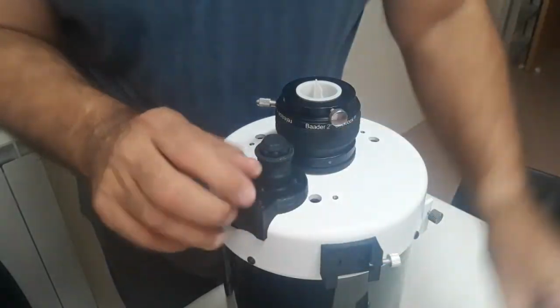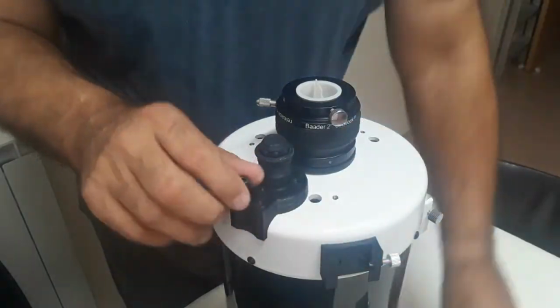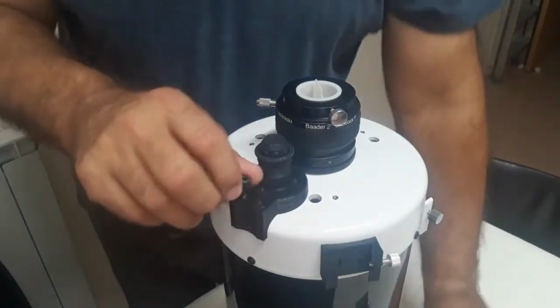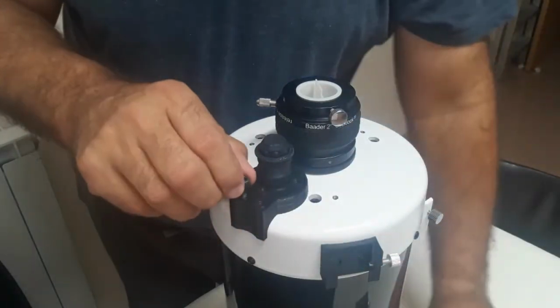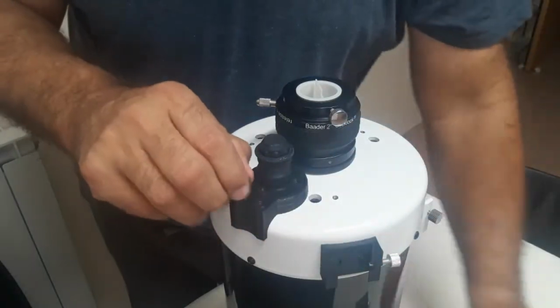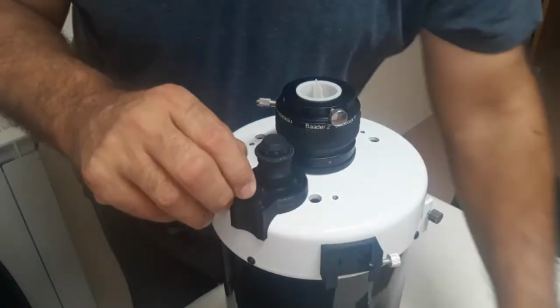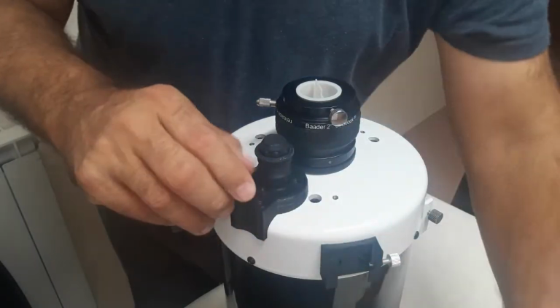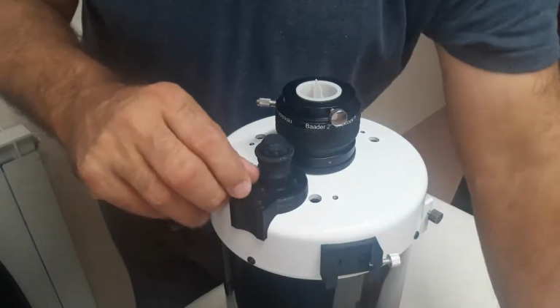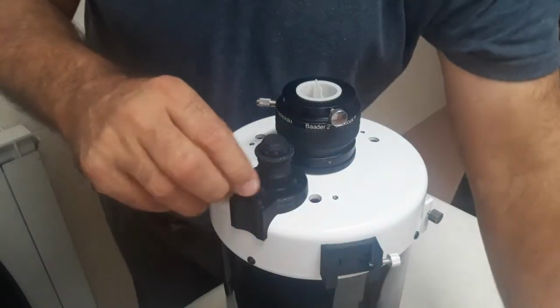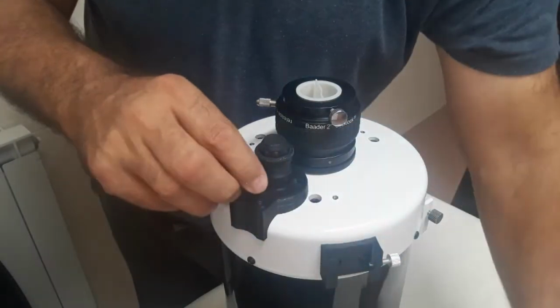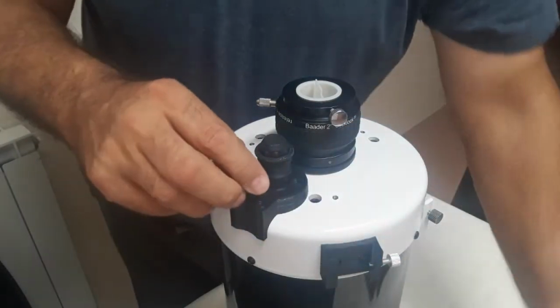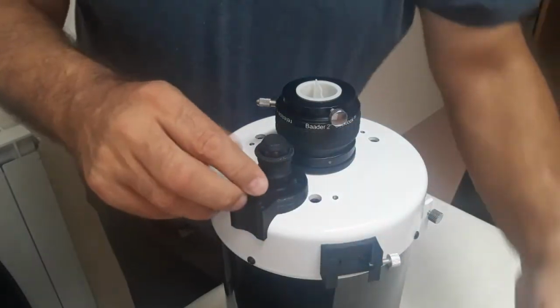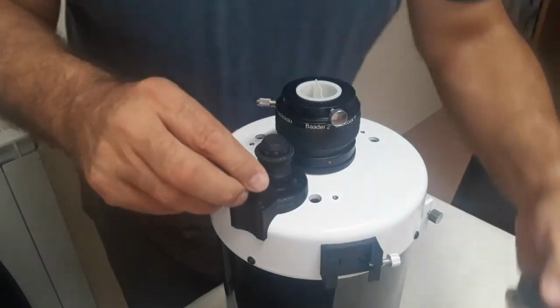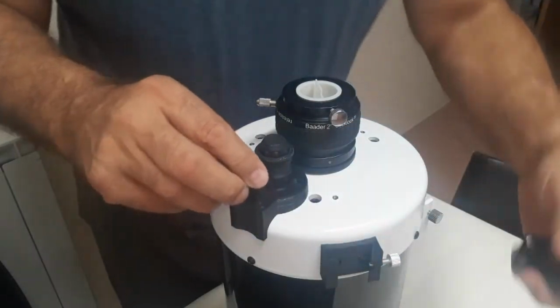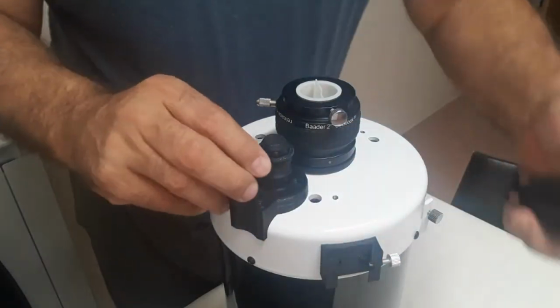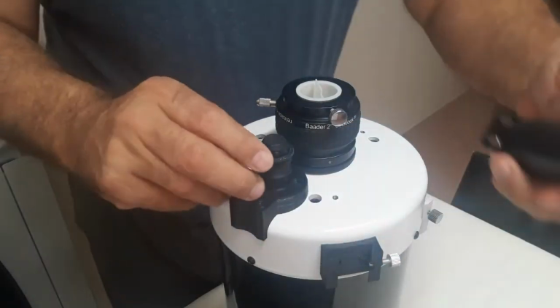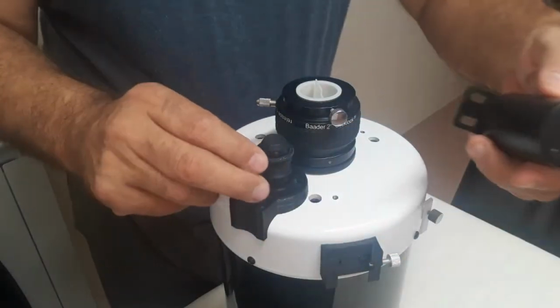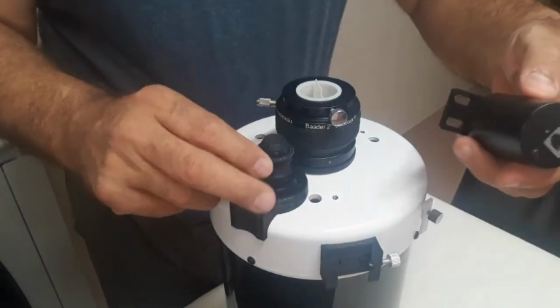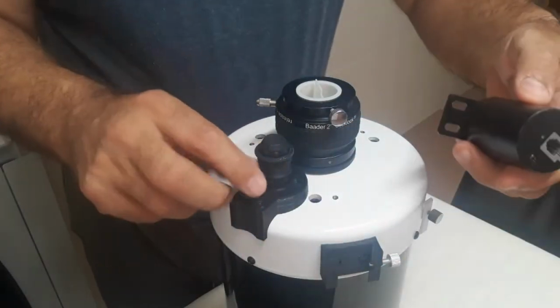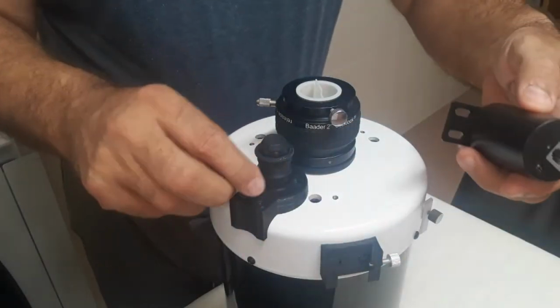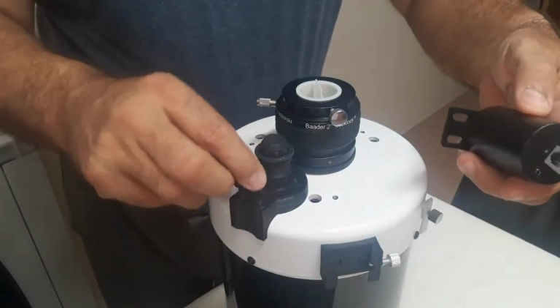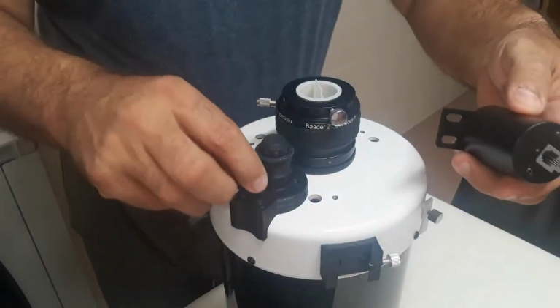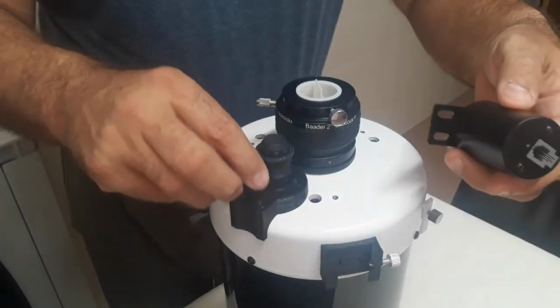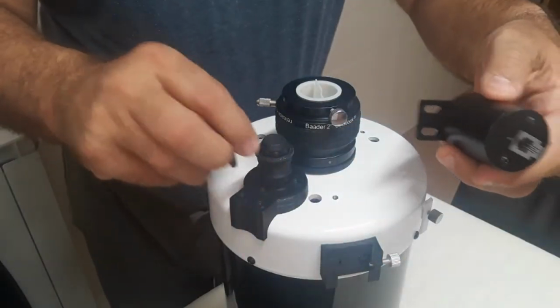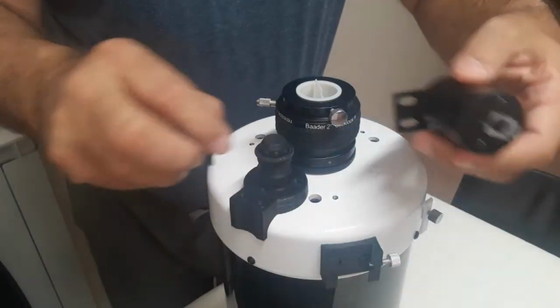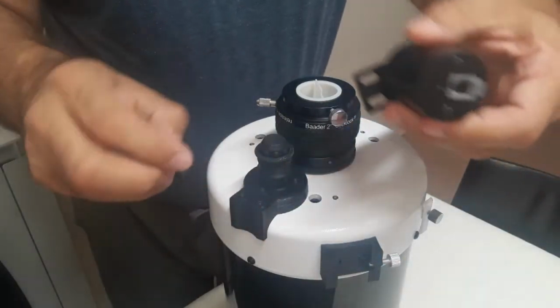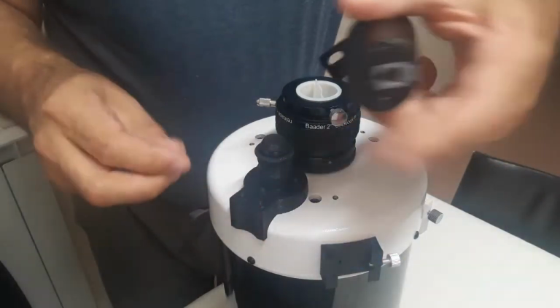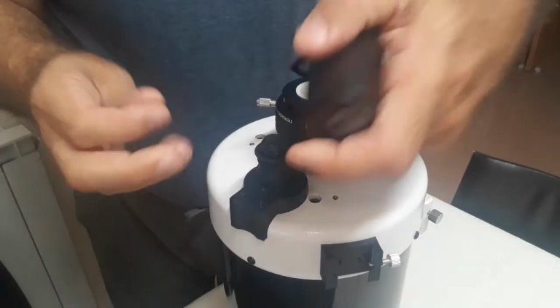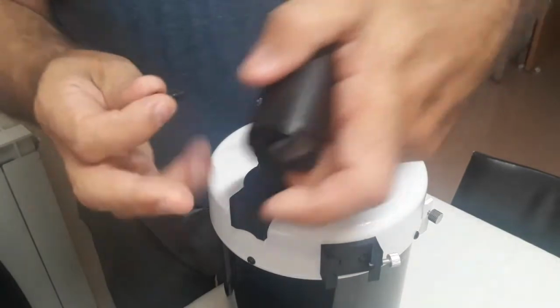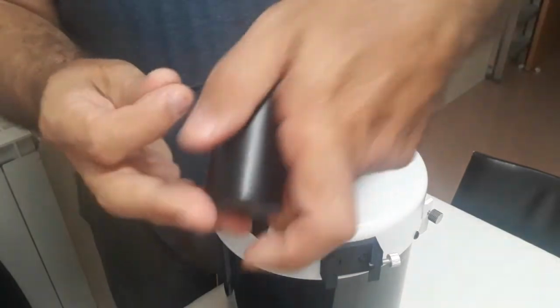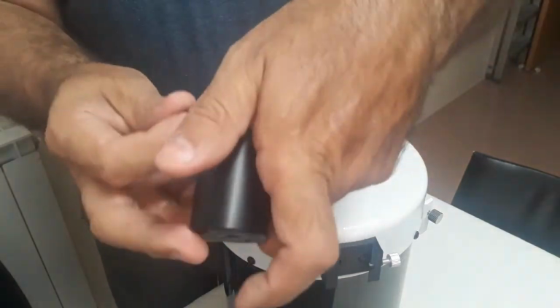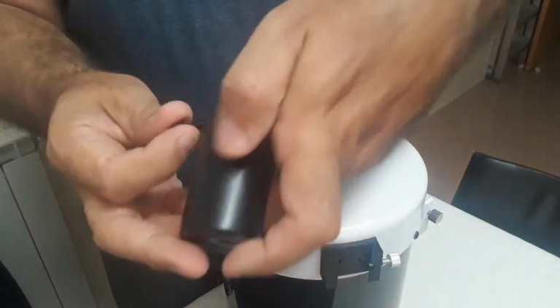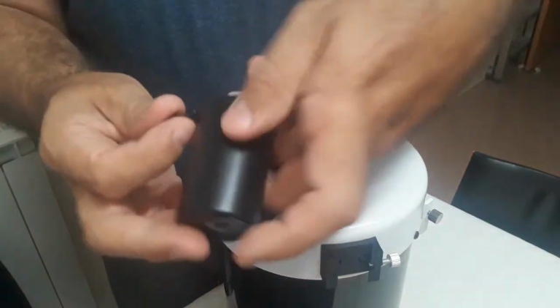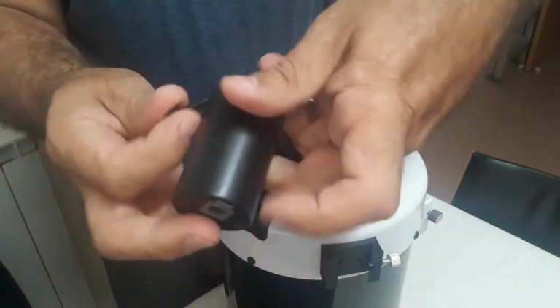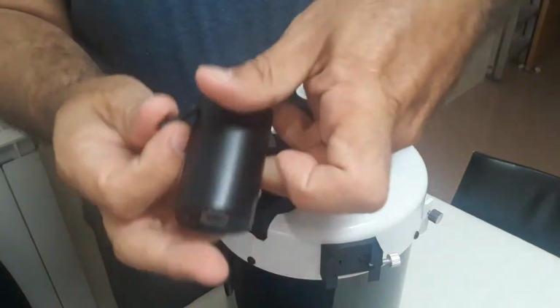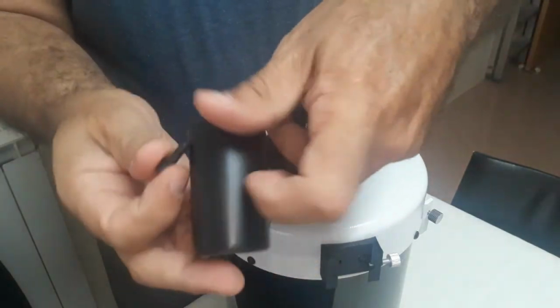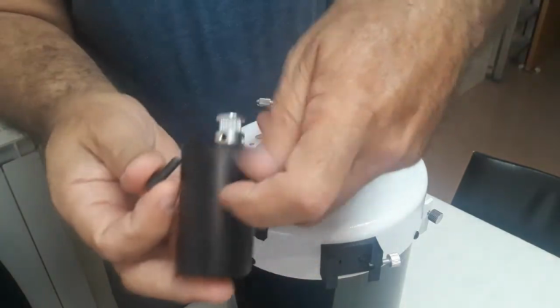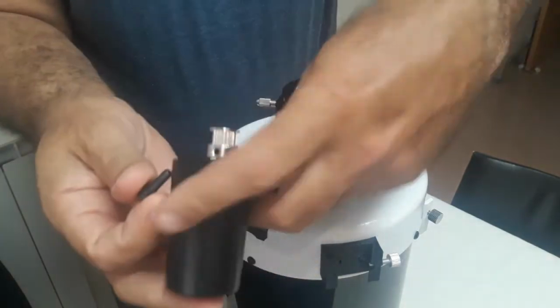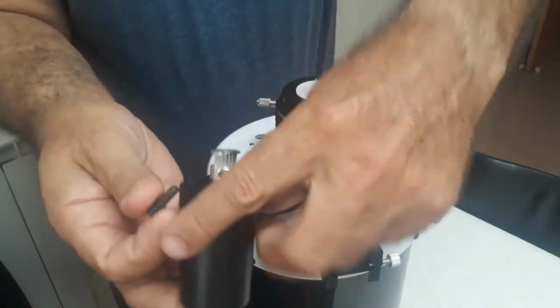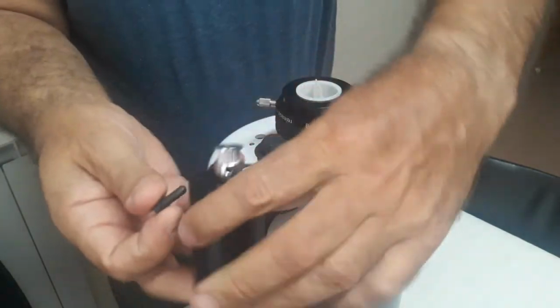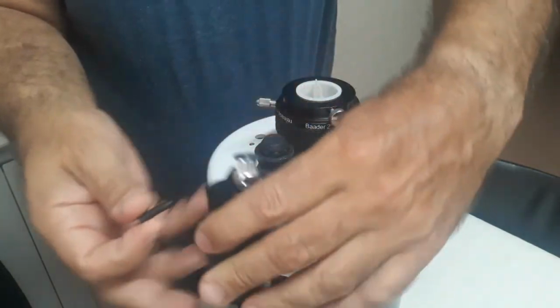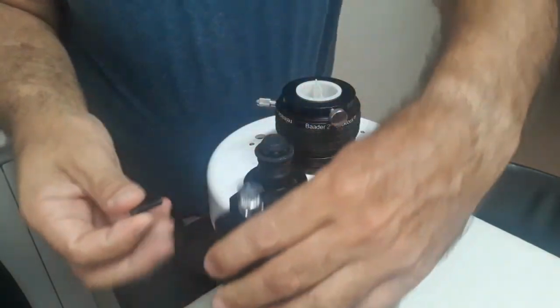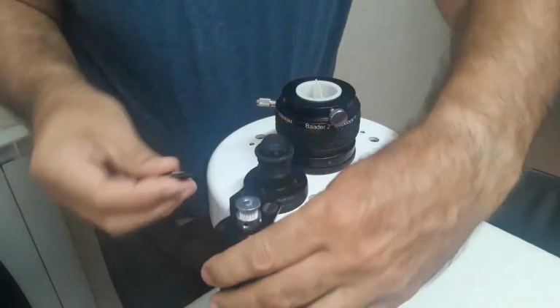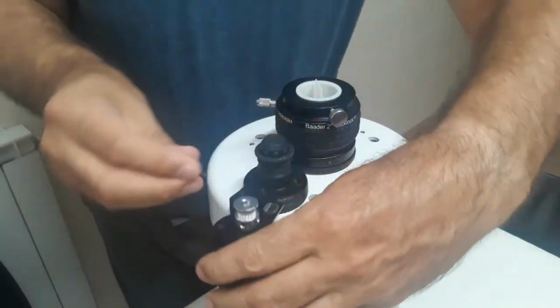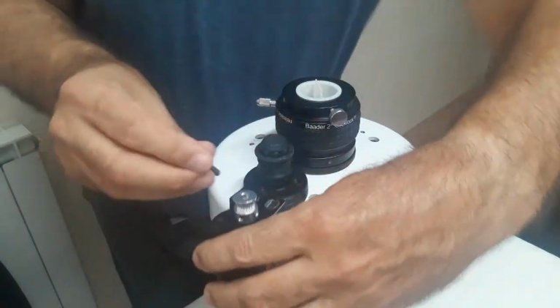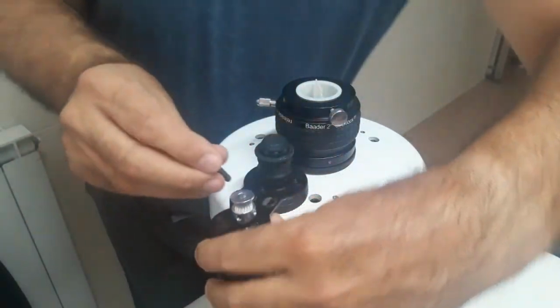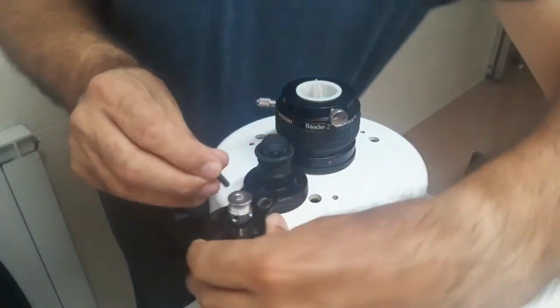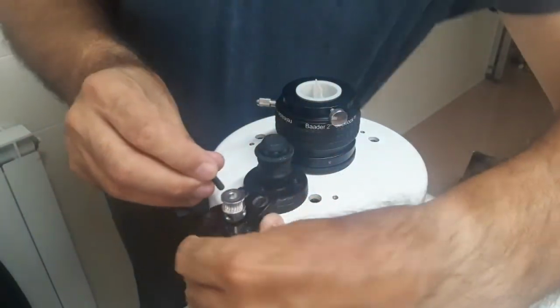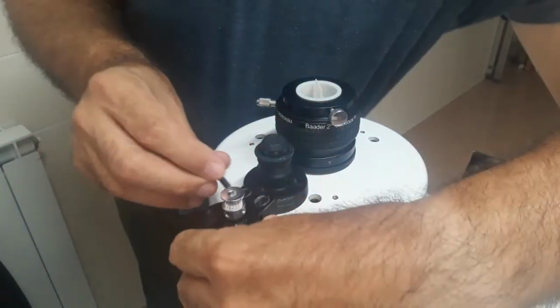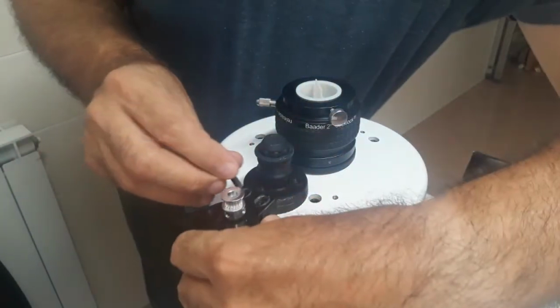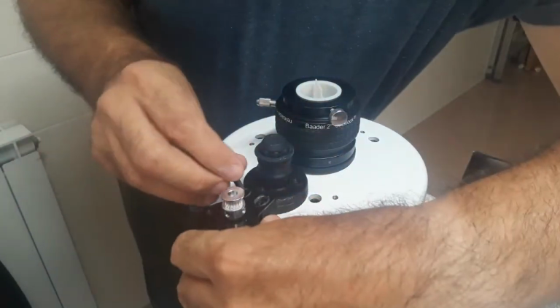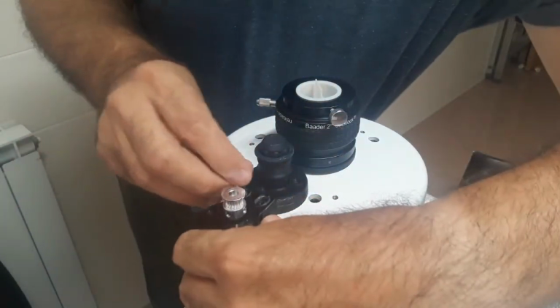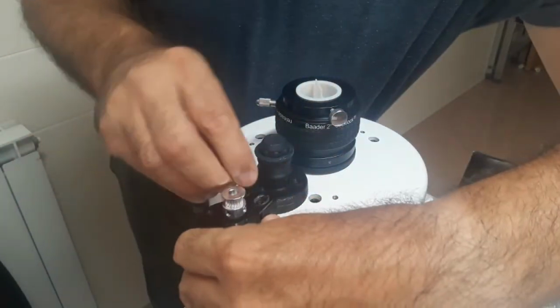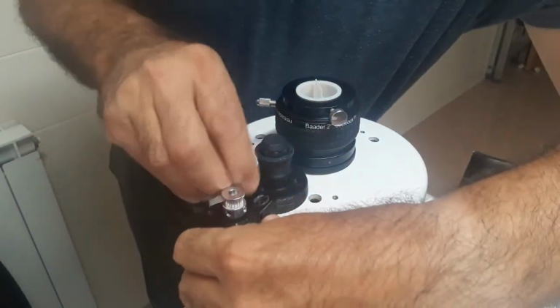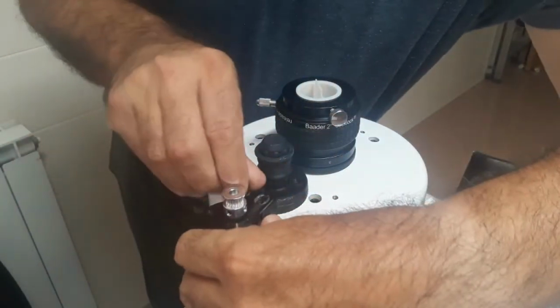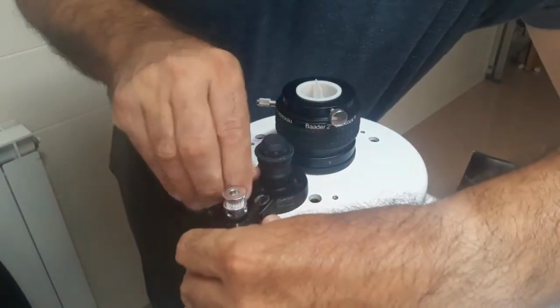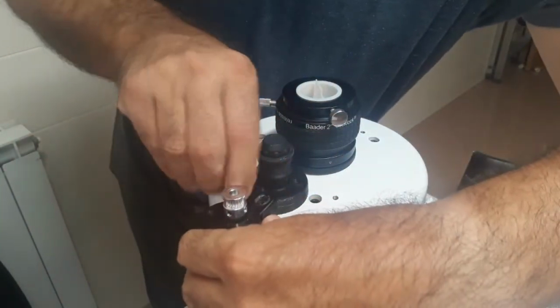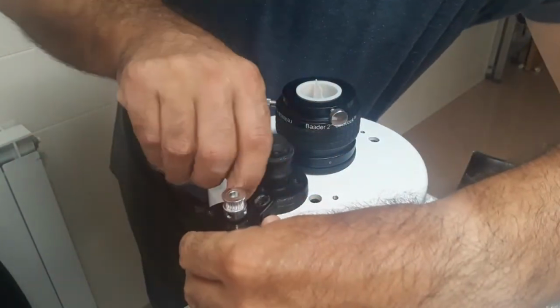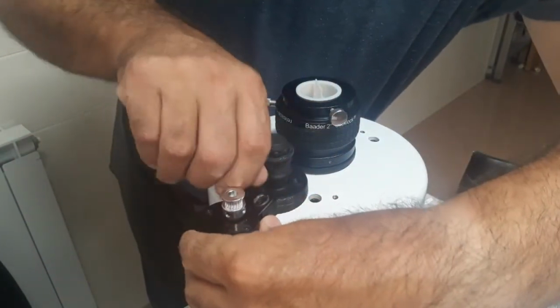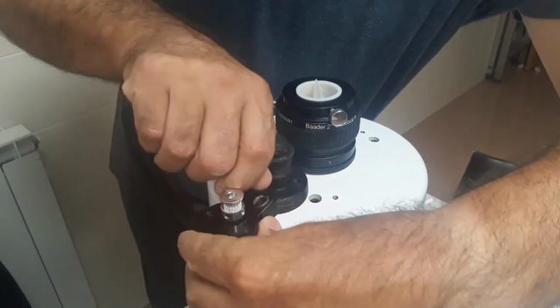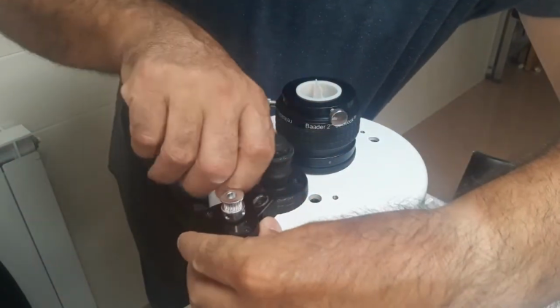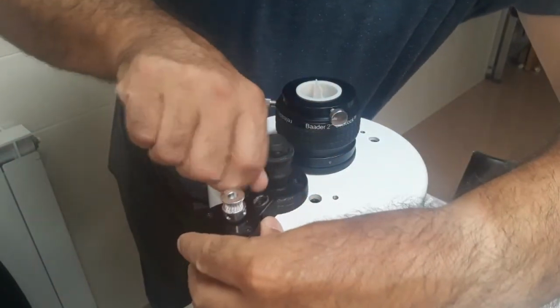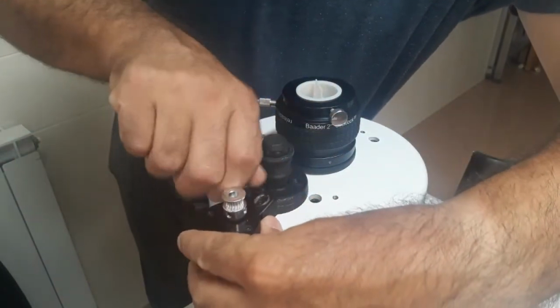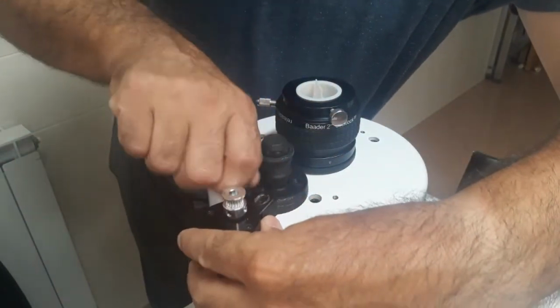Having the 20 teeth GT2 pulley already attached to the focuser motor, place it over the adapter and screw it. Don't forget the screw washers.